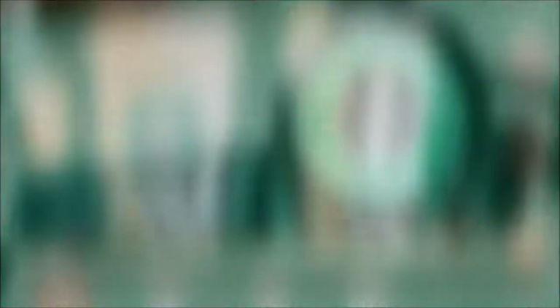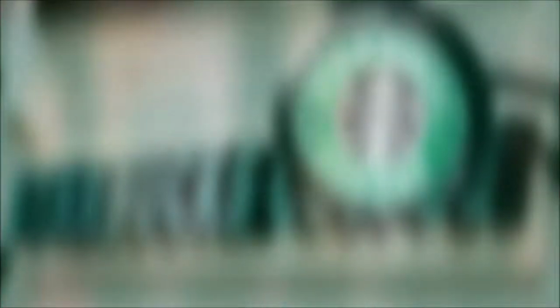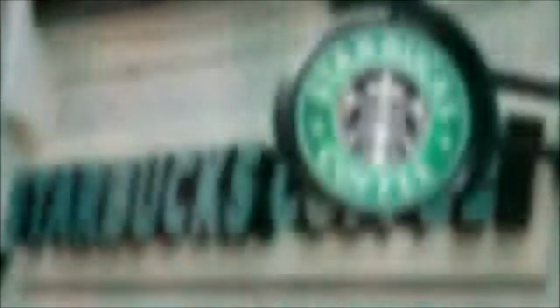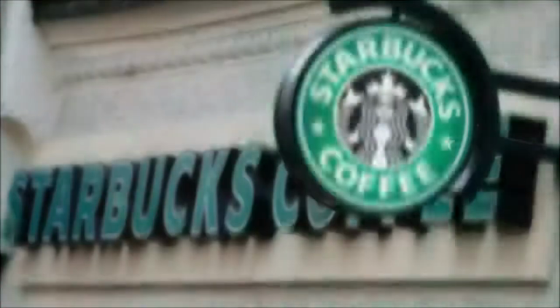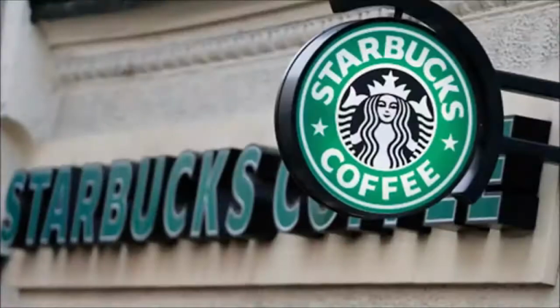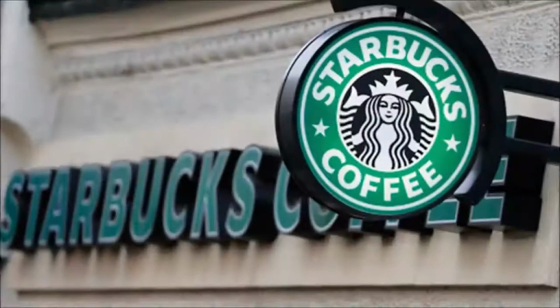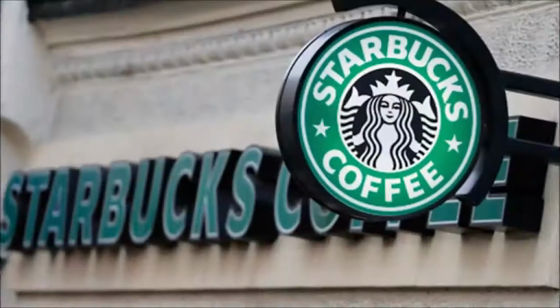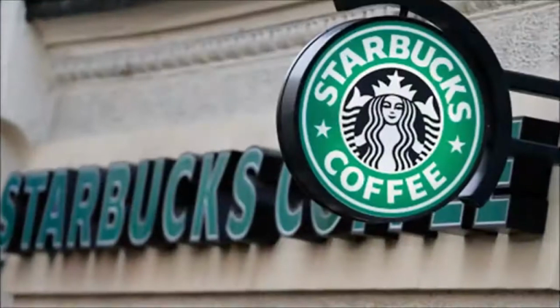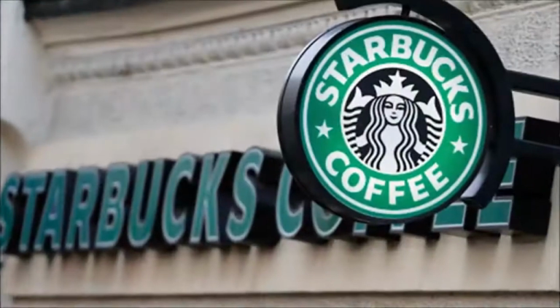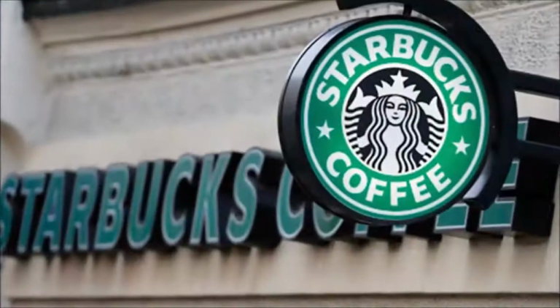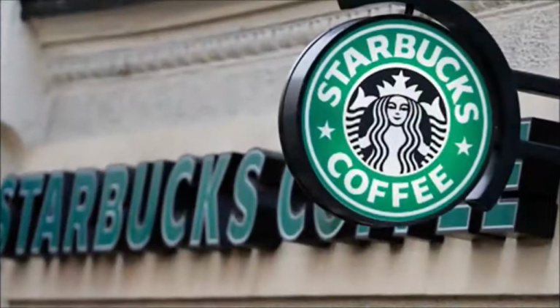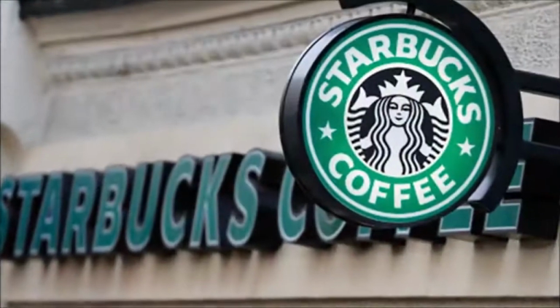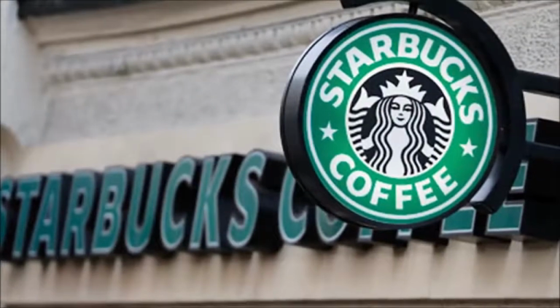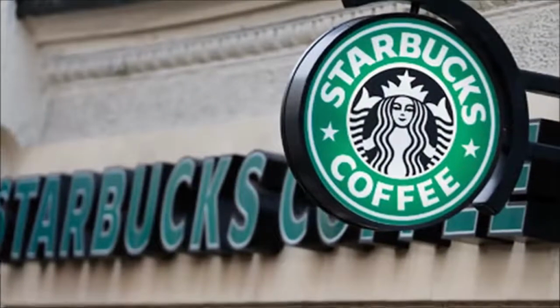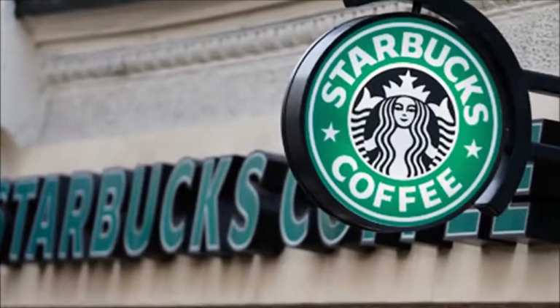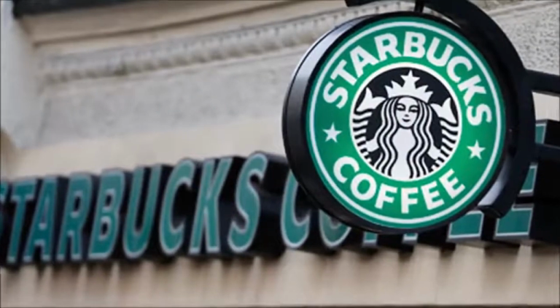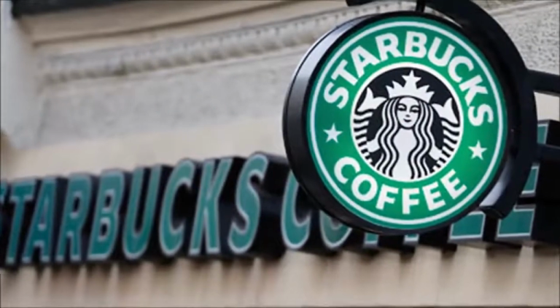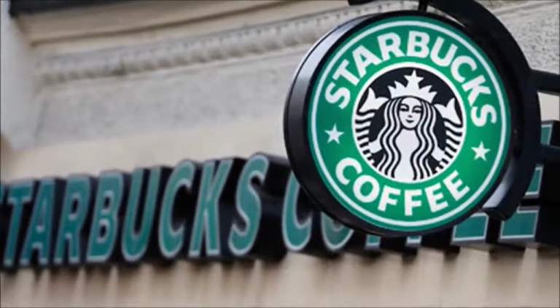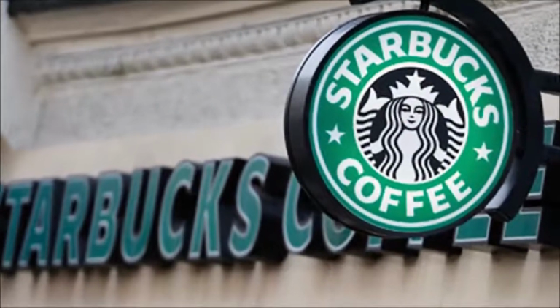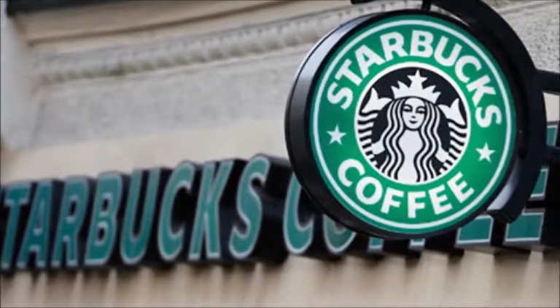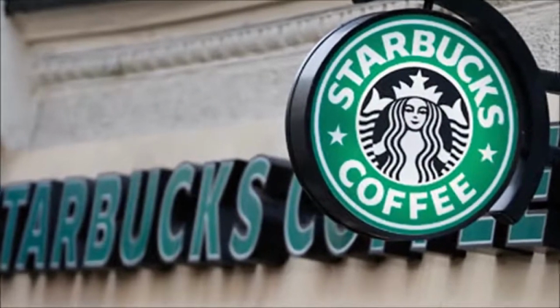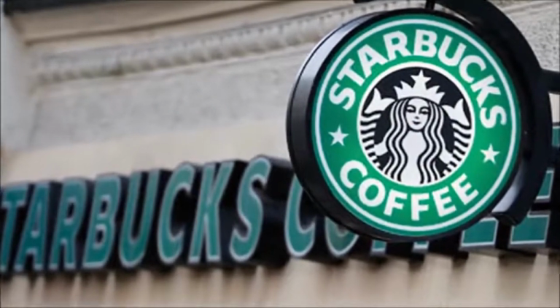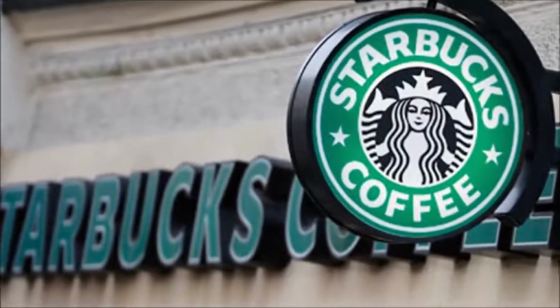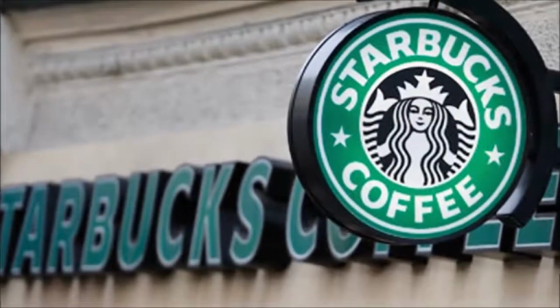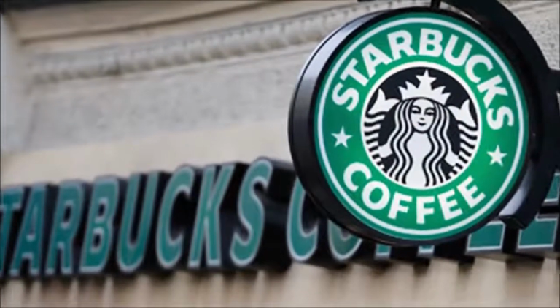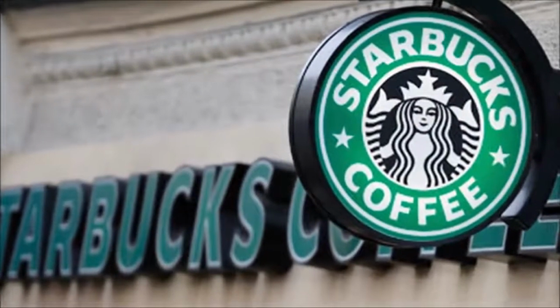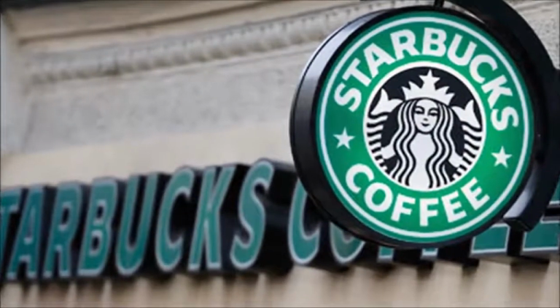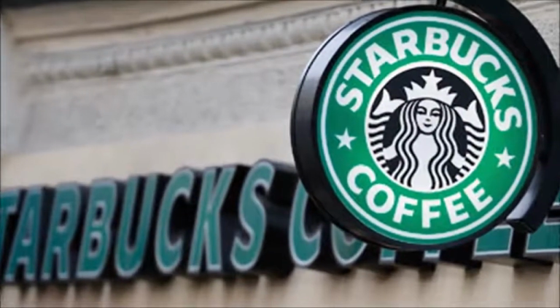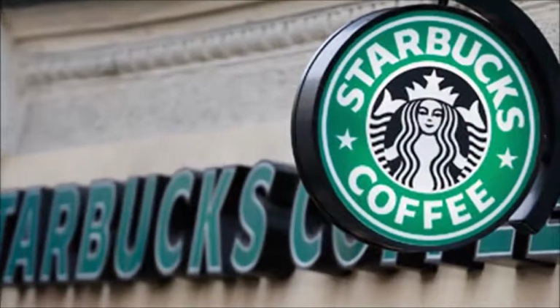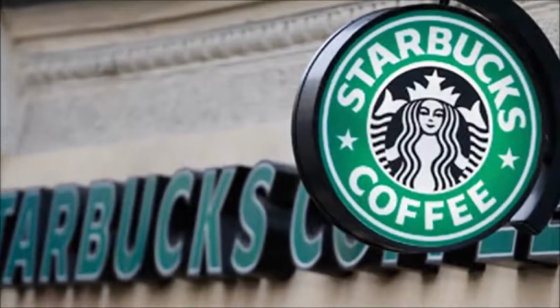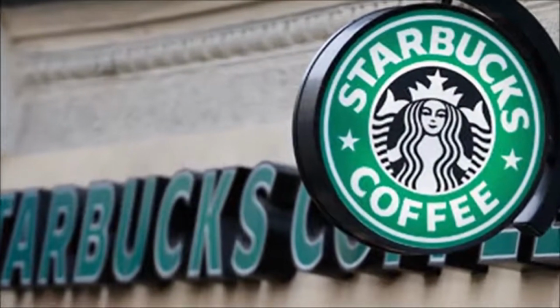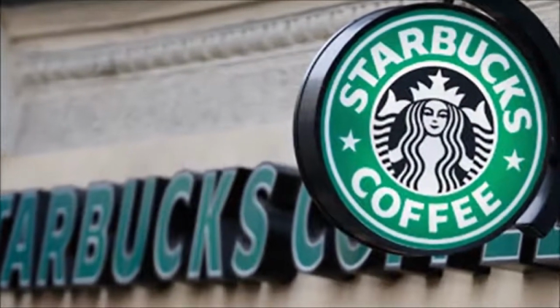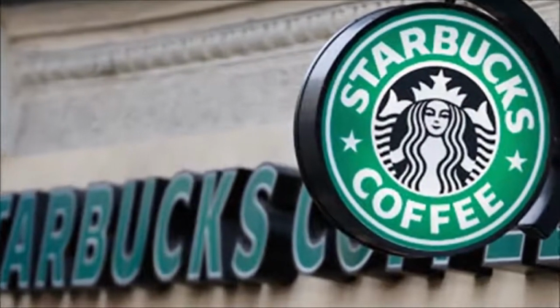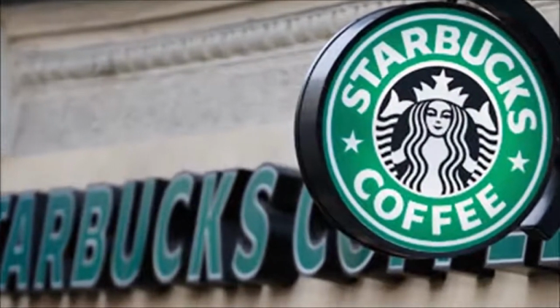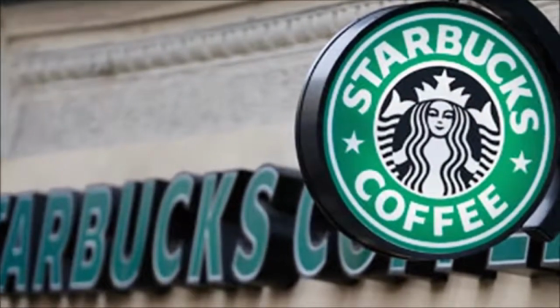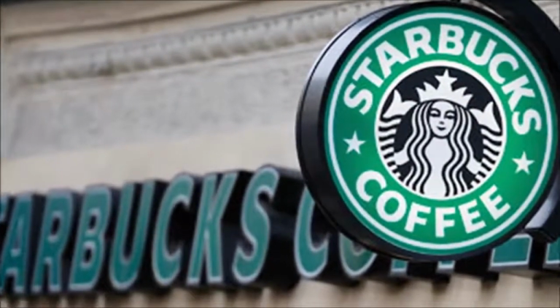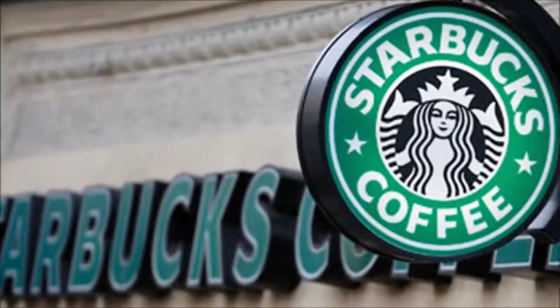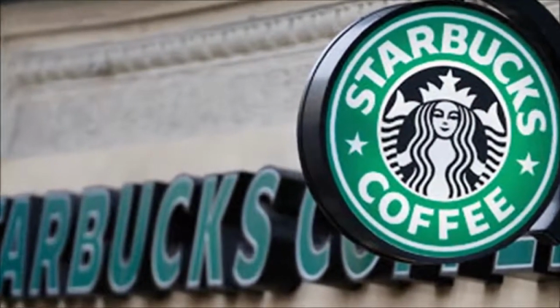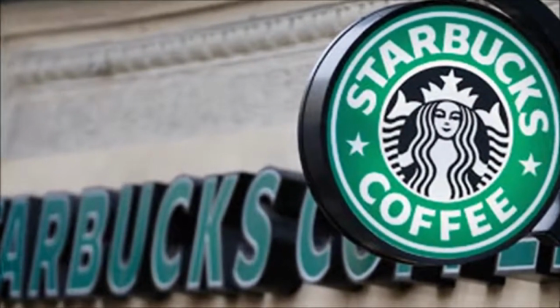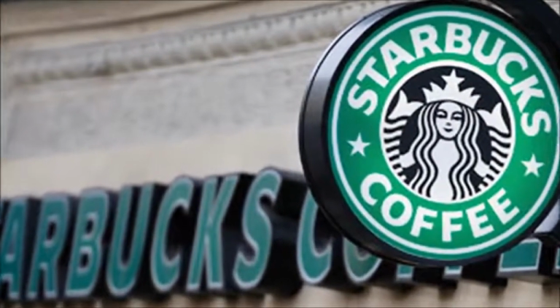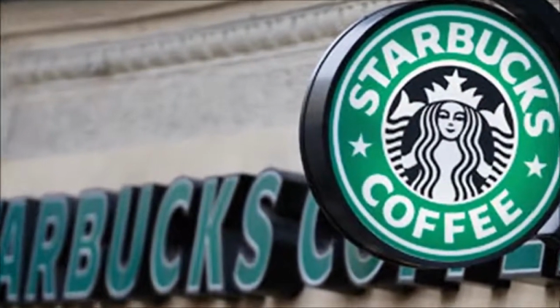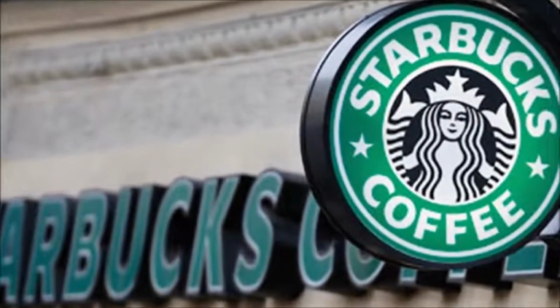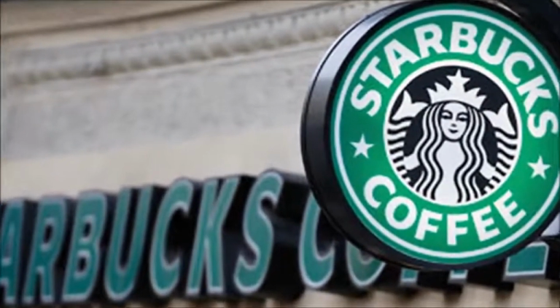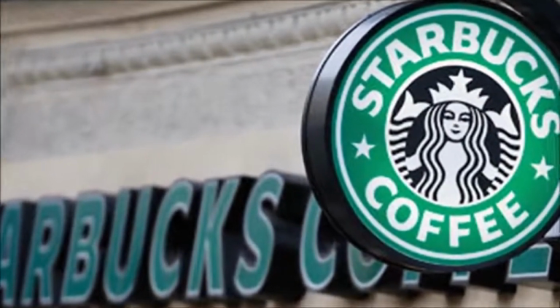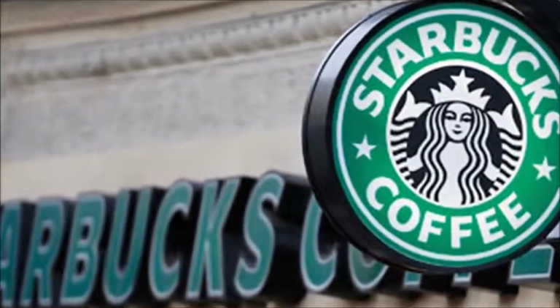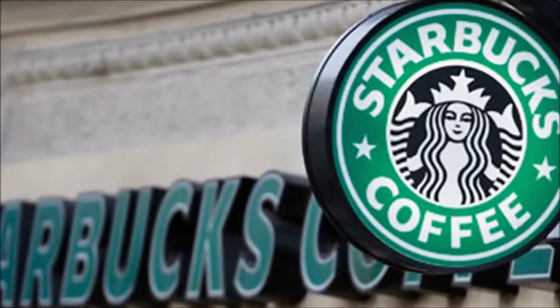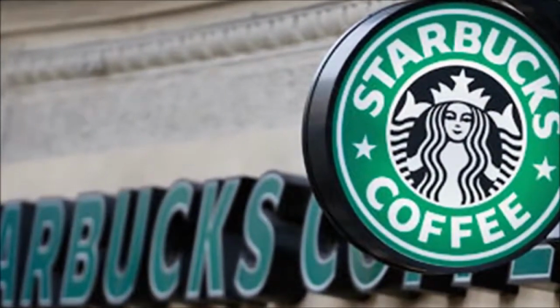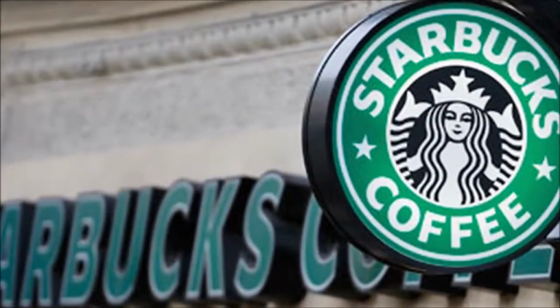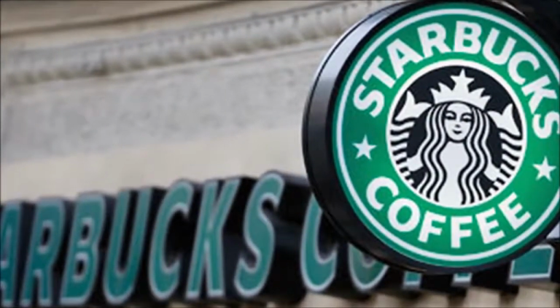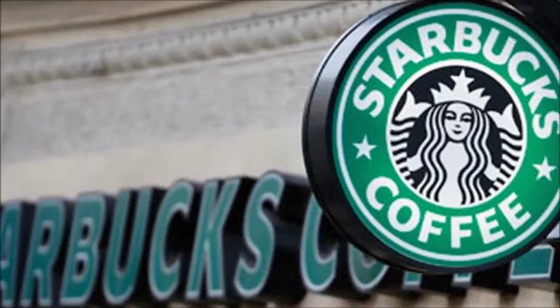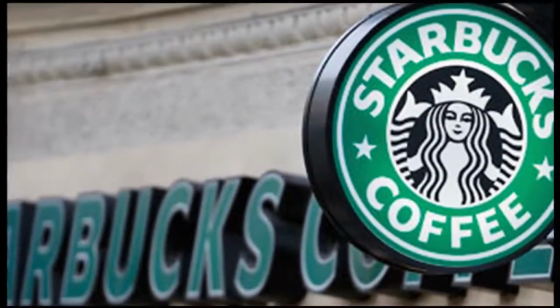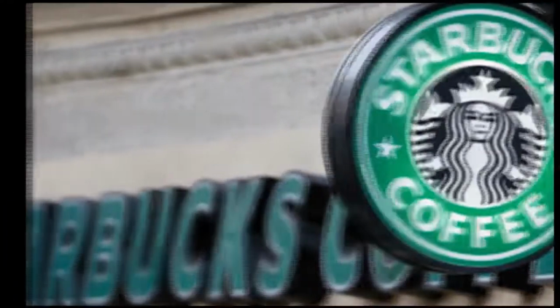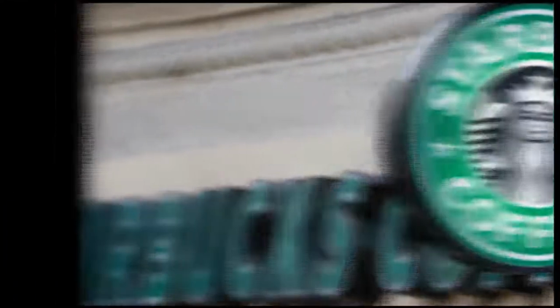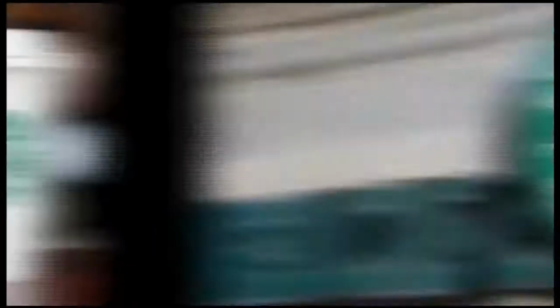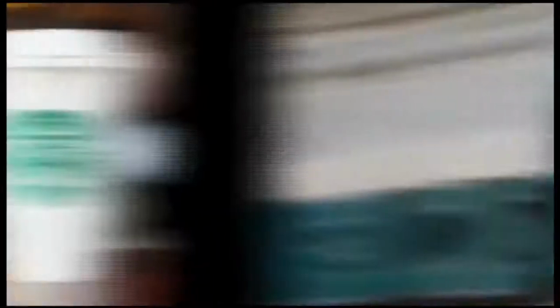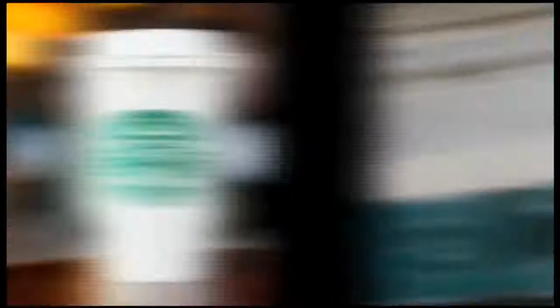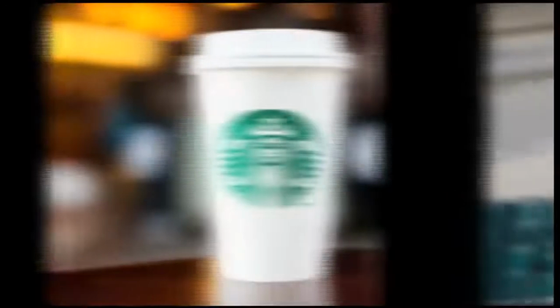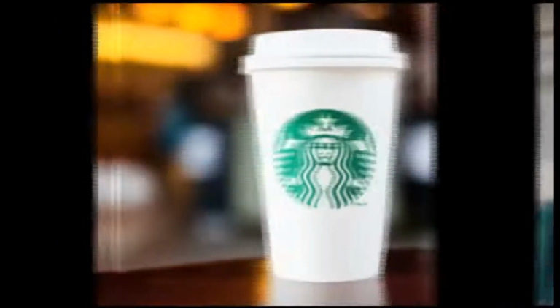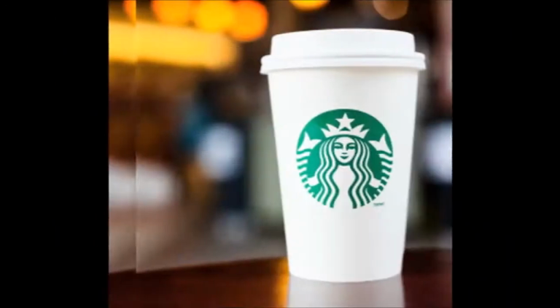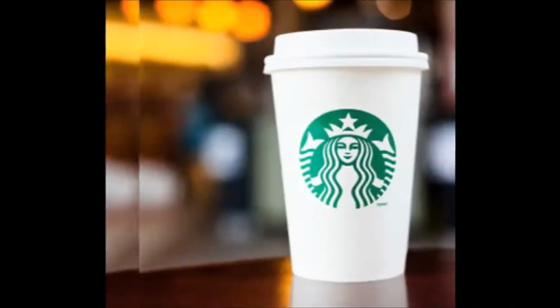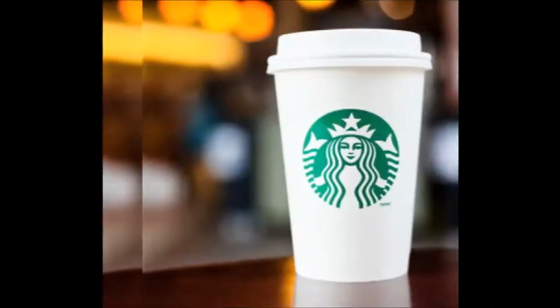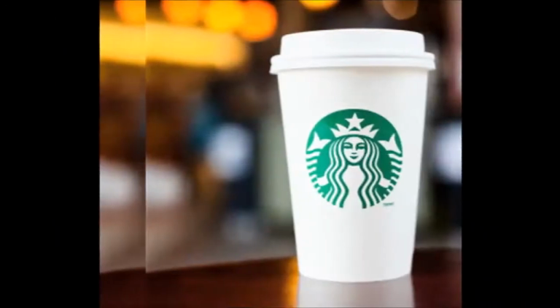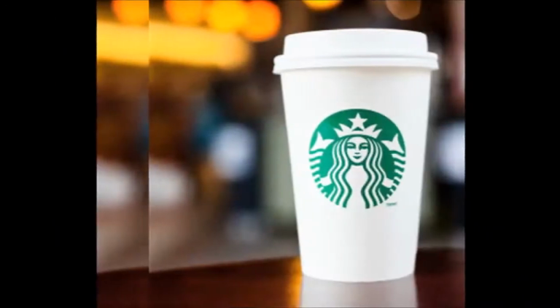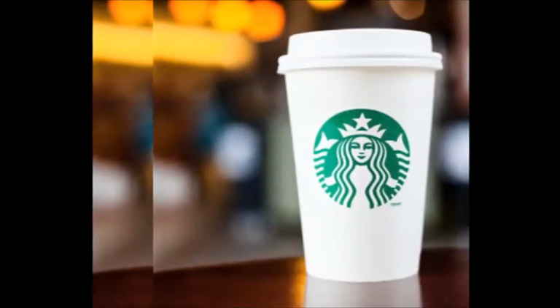Earlier this year, the world's largest coffeehouse chain announced the removal of the Starbucks wordmark above the siren and enlarging of the siren figure.